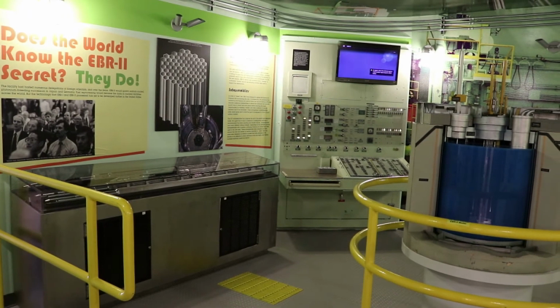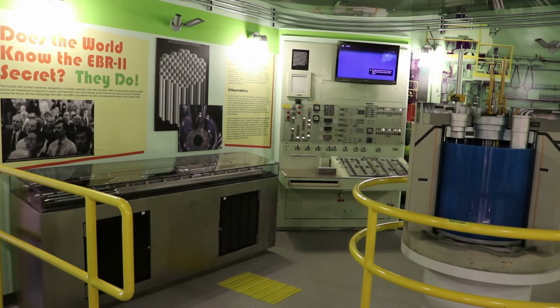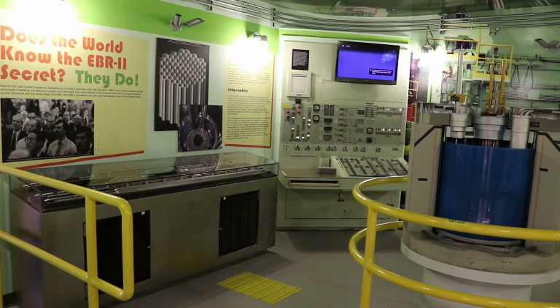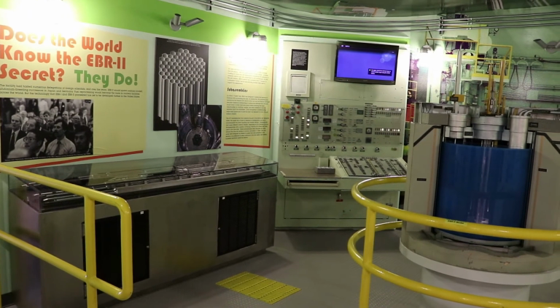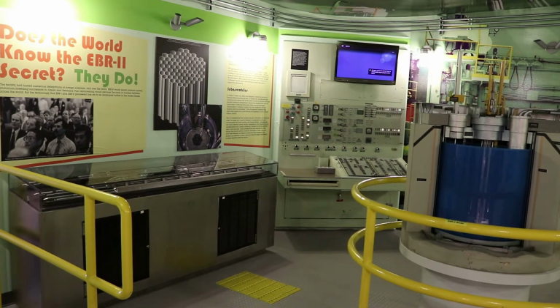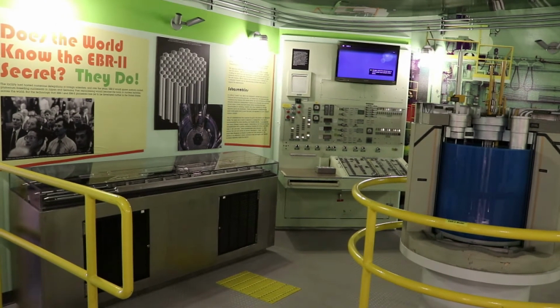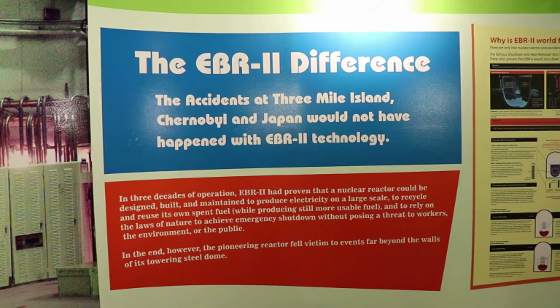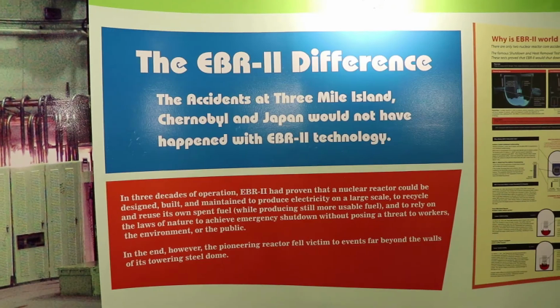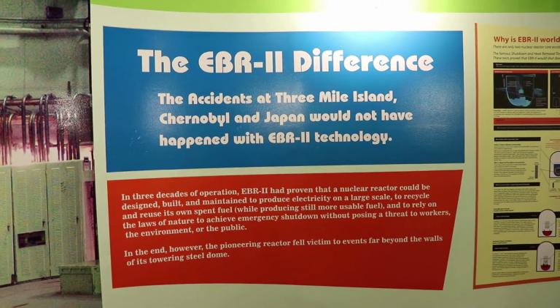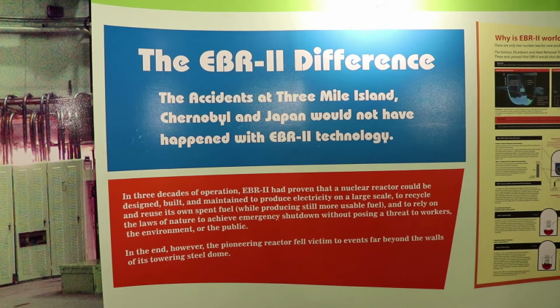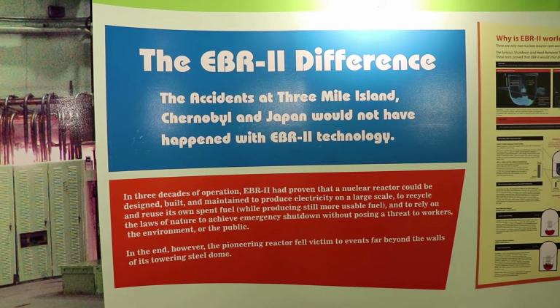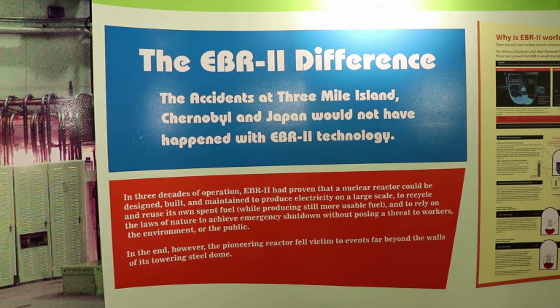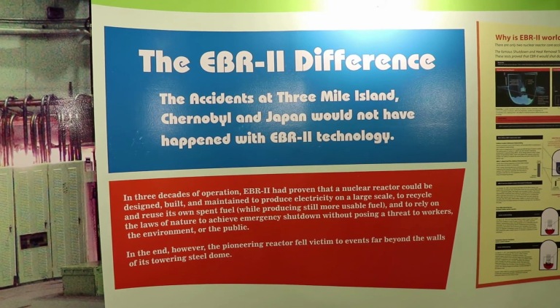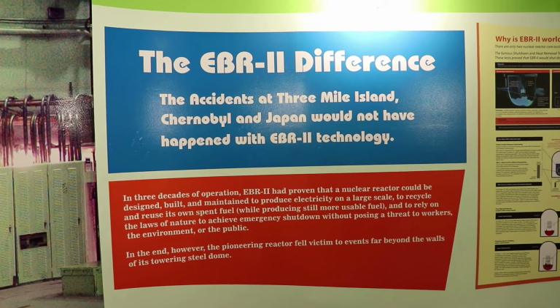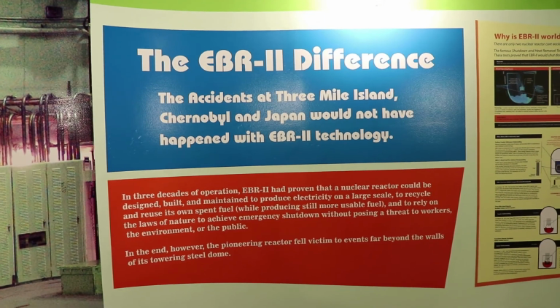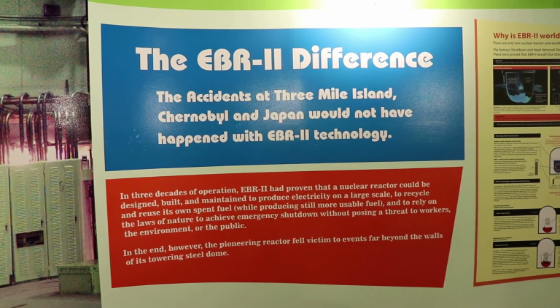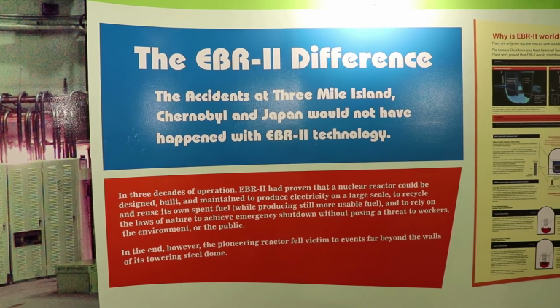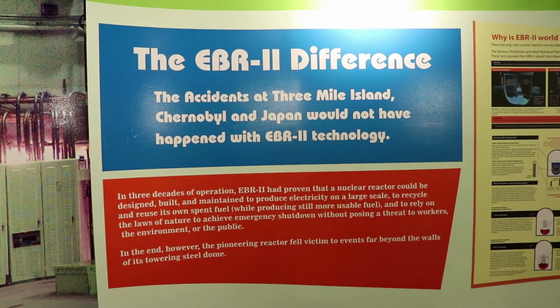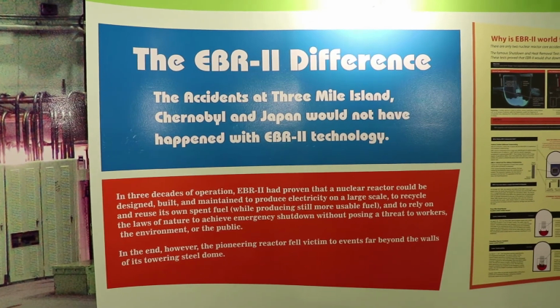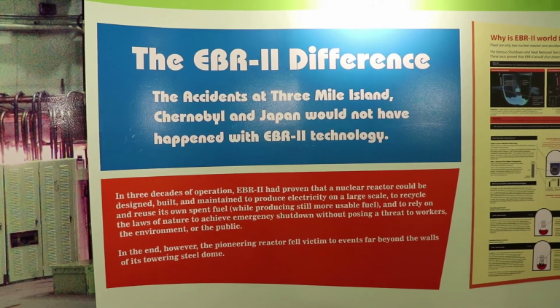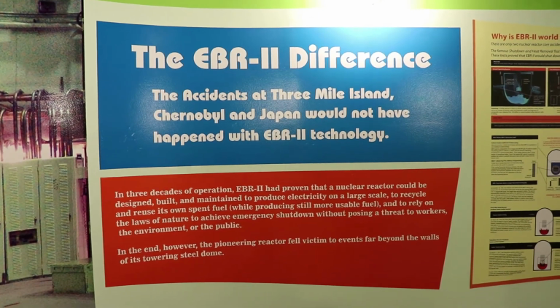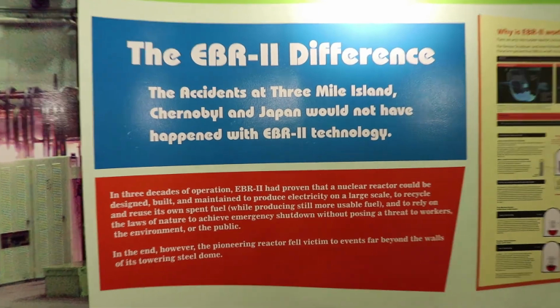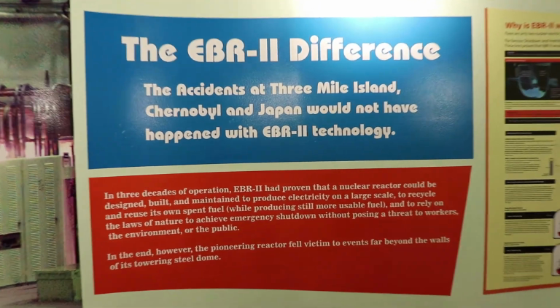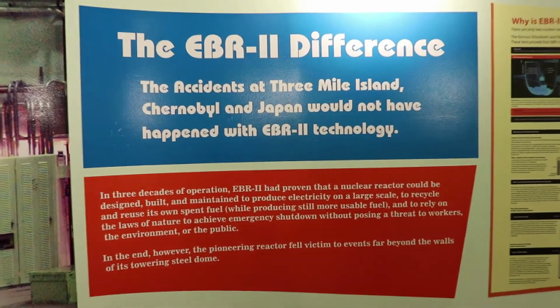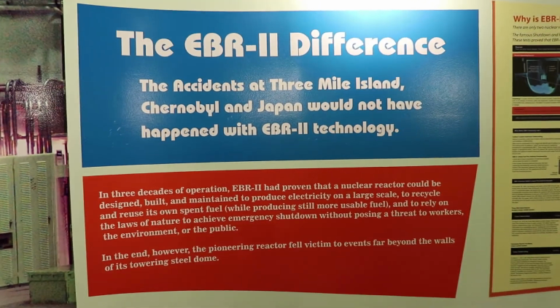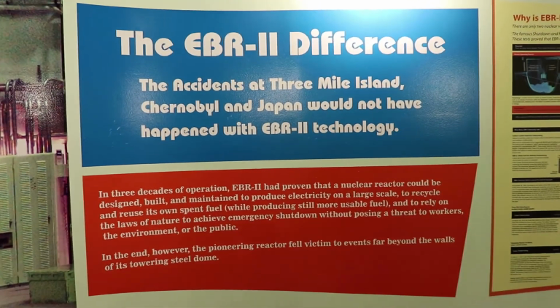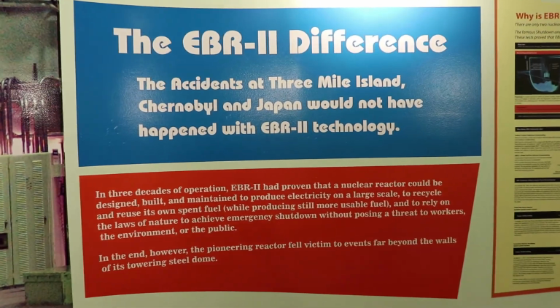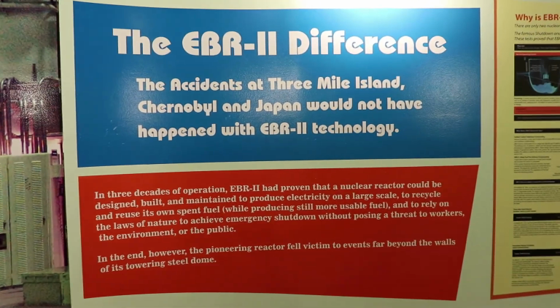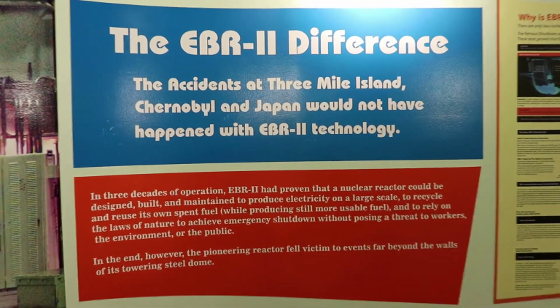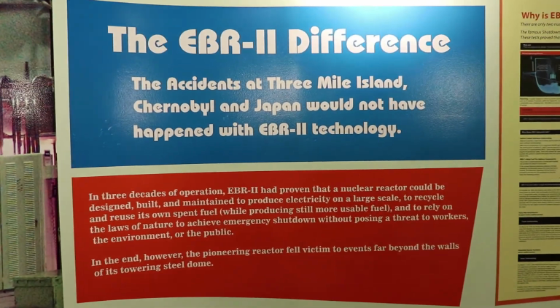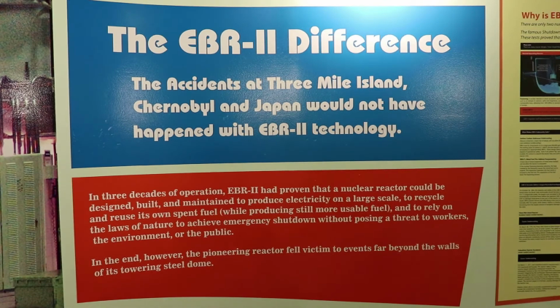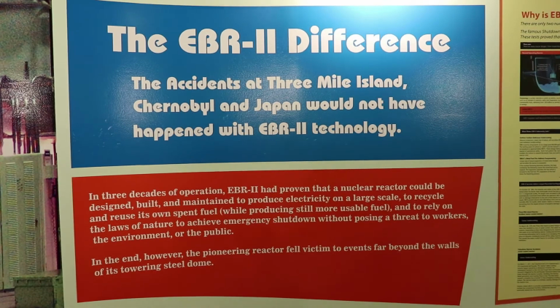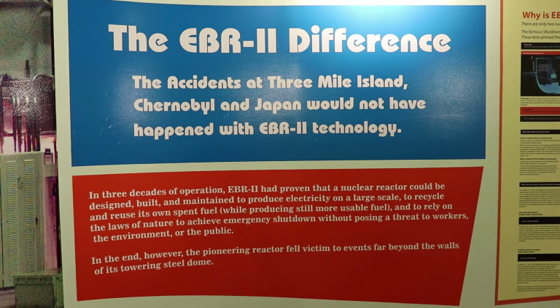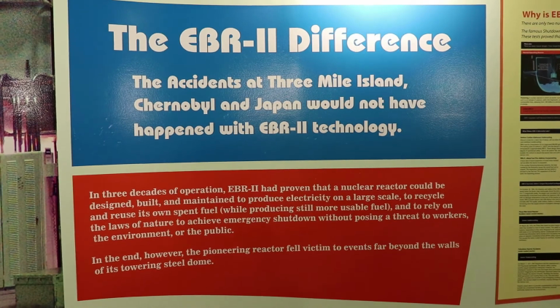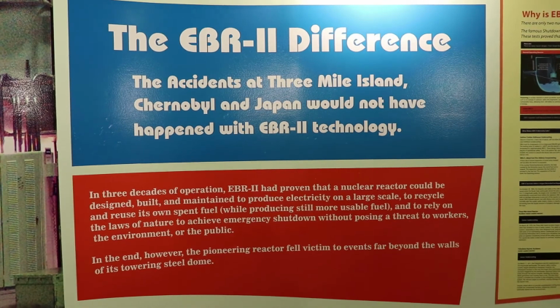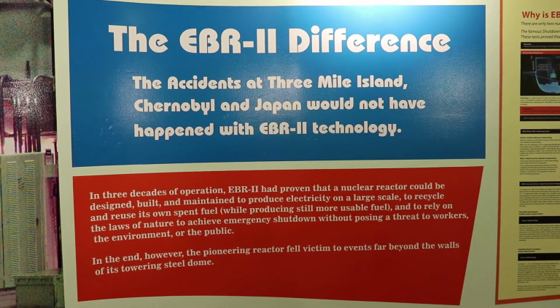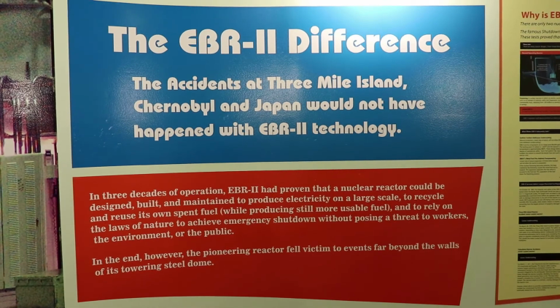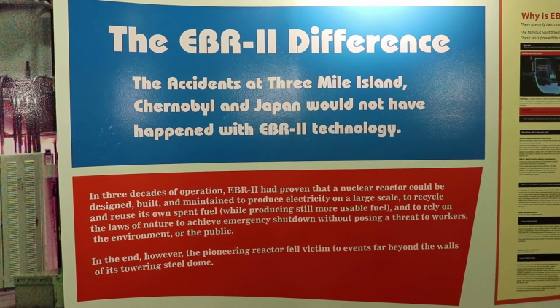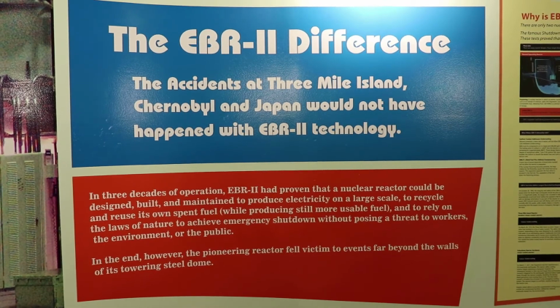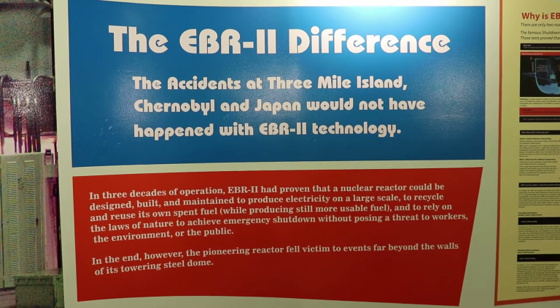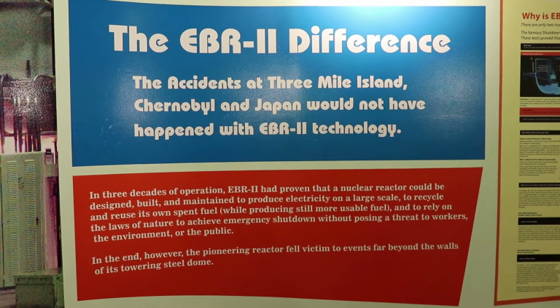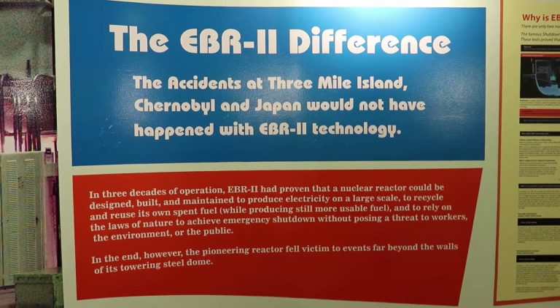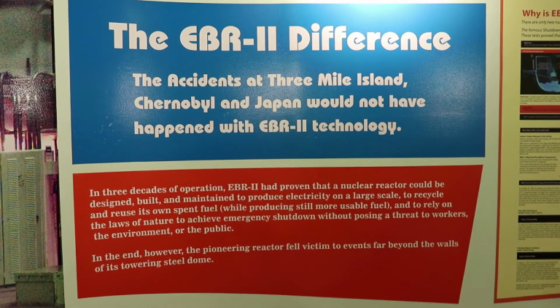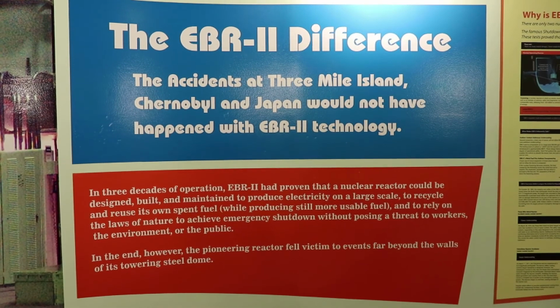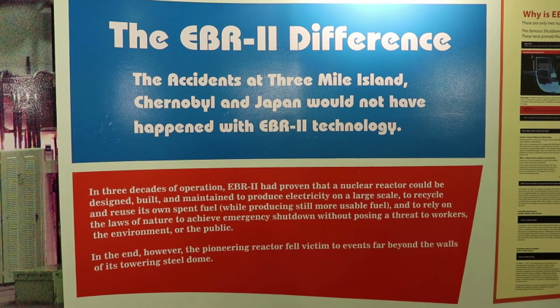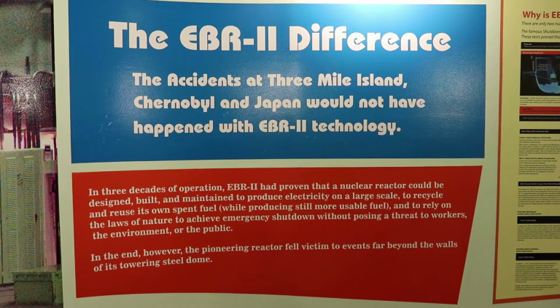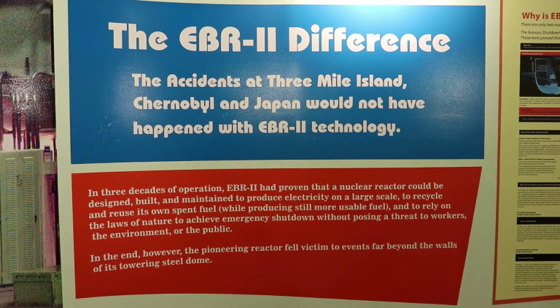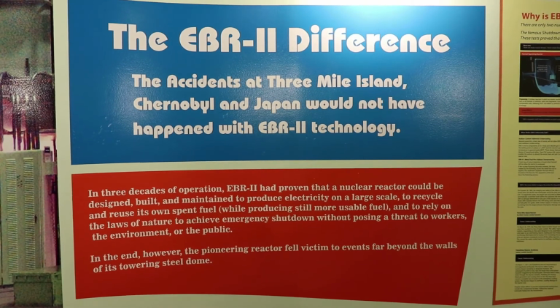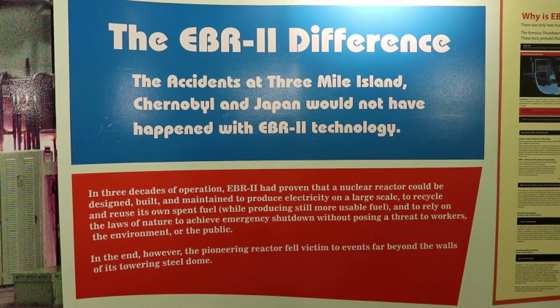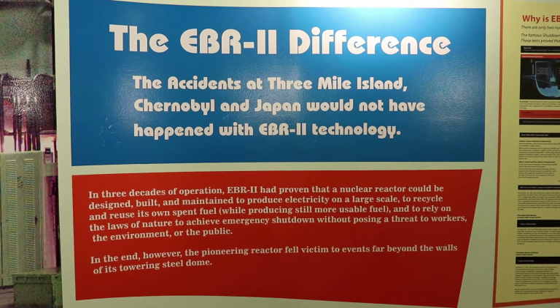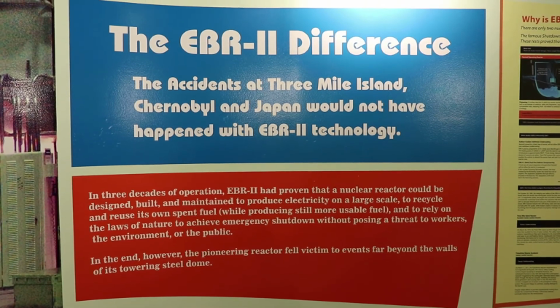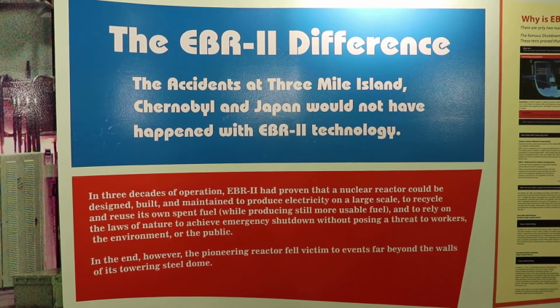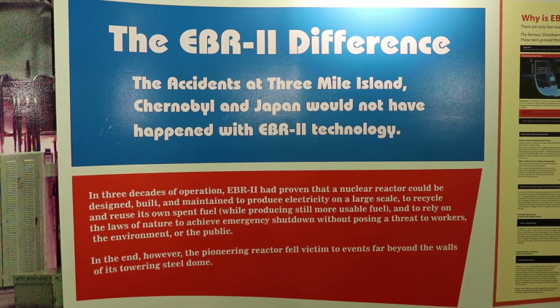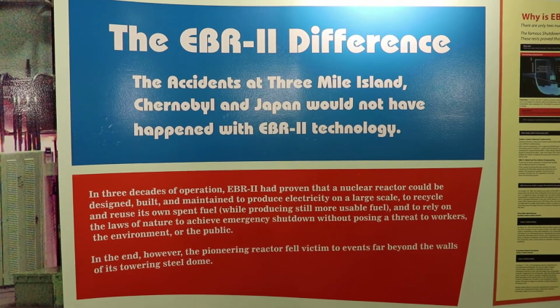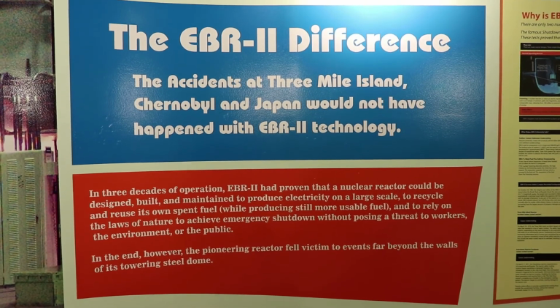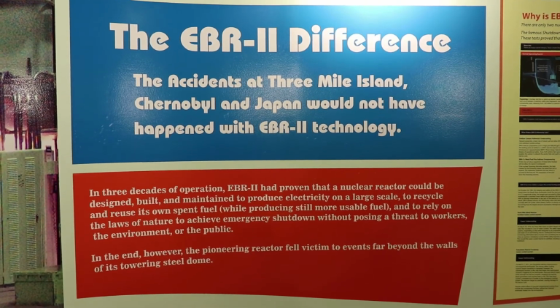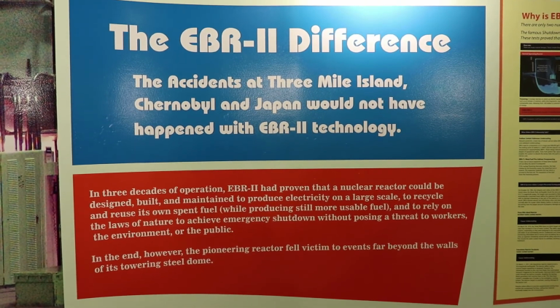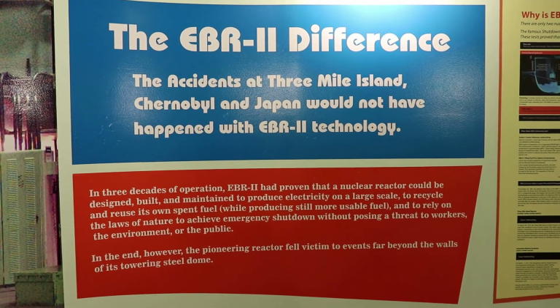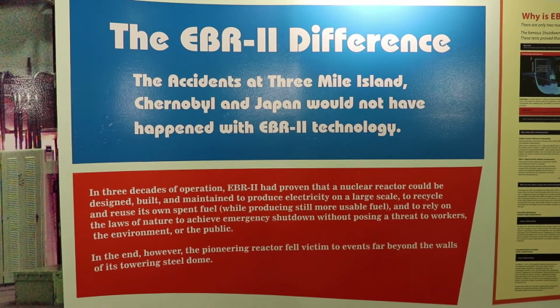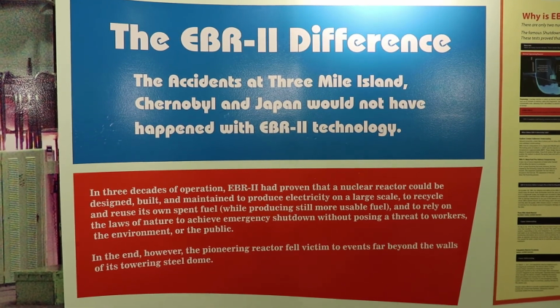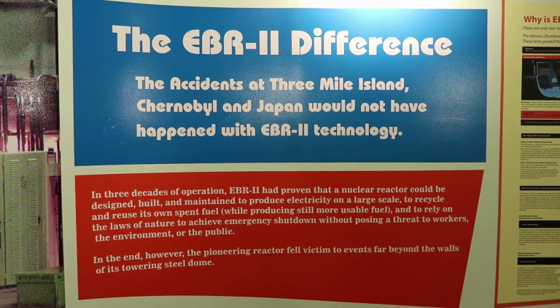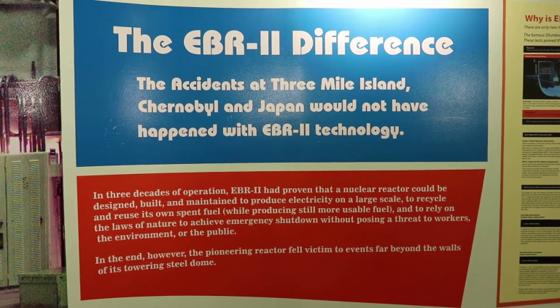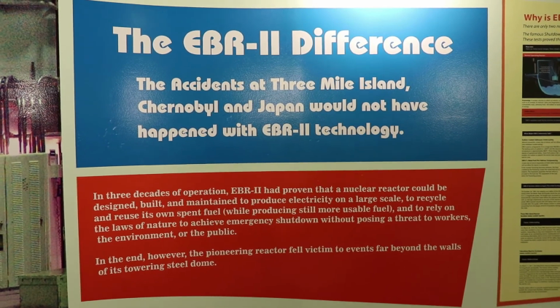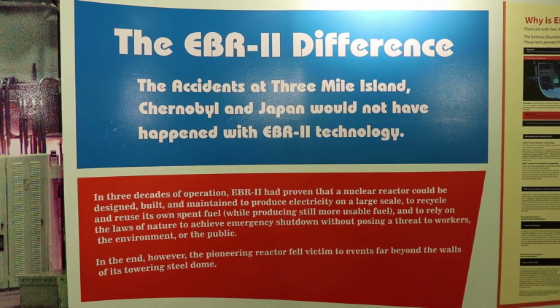Apparently EBR-2 was superior — no Chernobyl could happen here, because America.